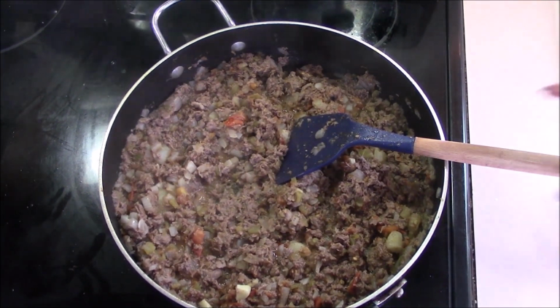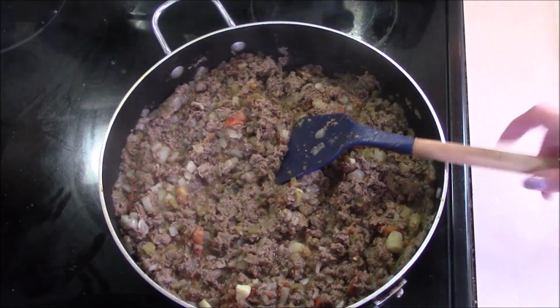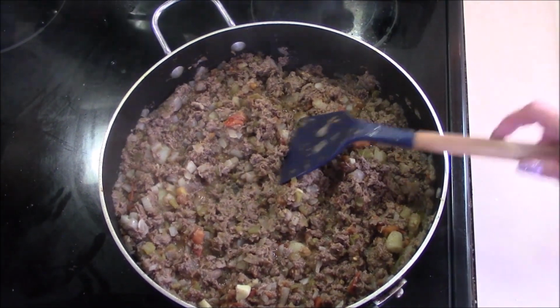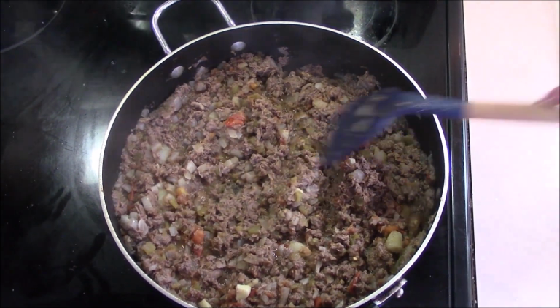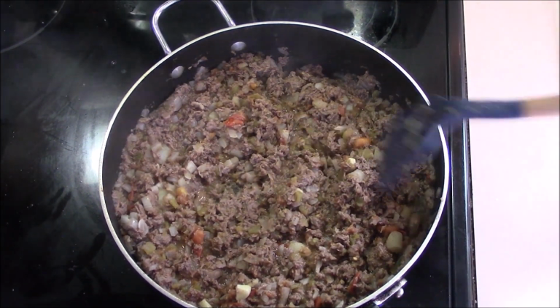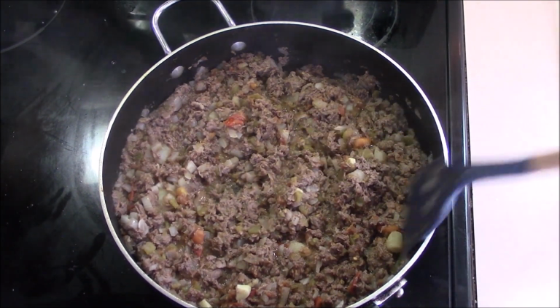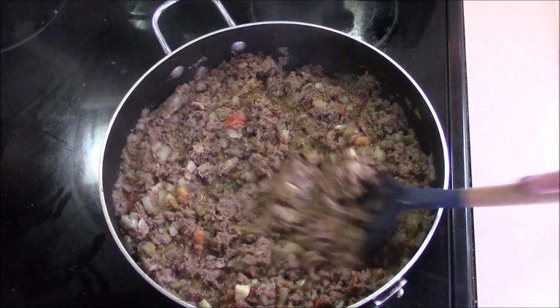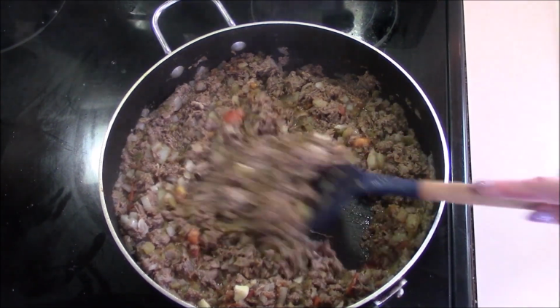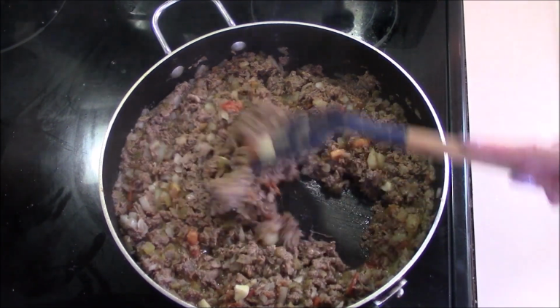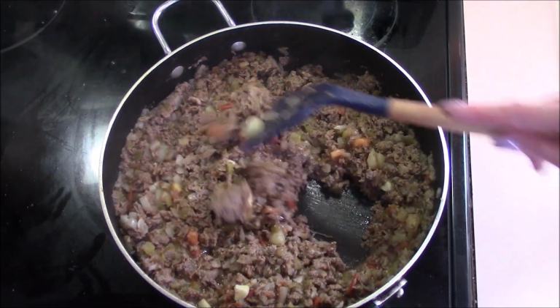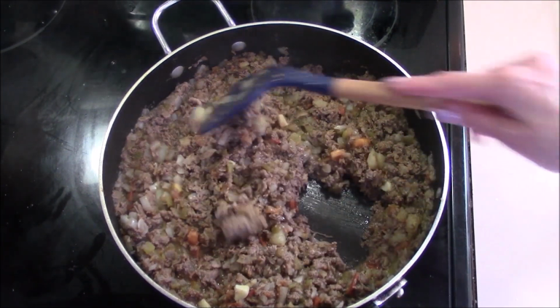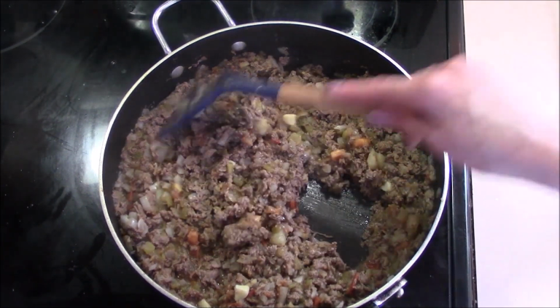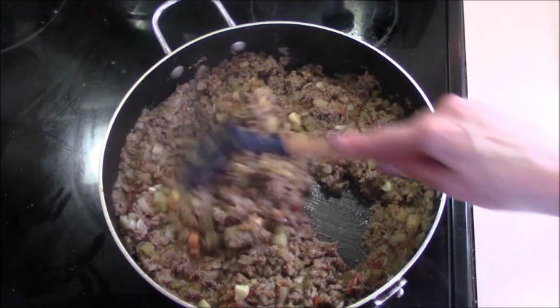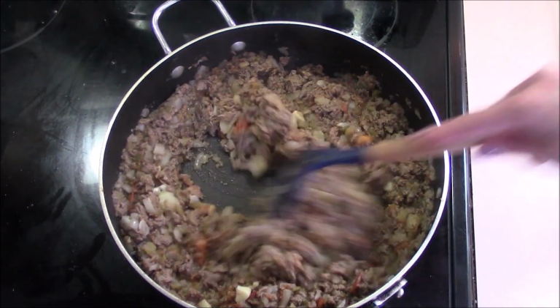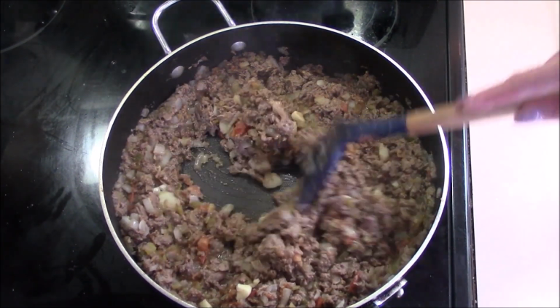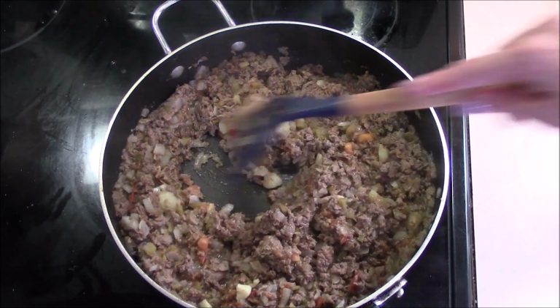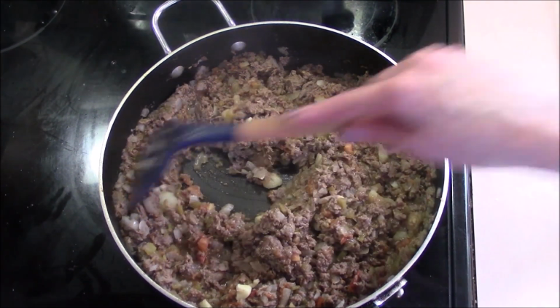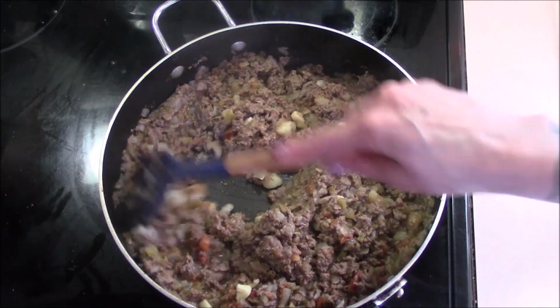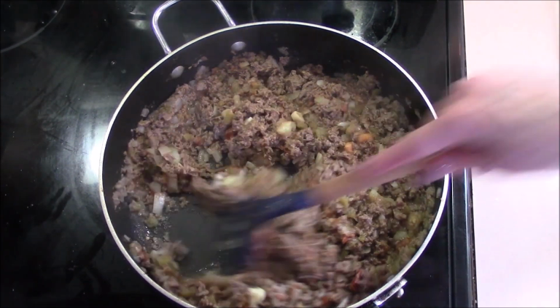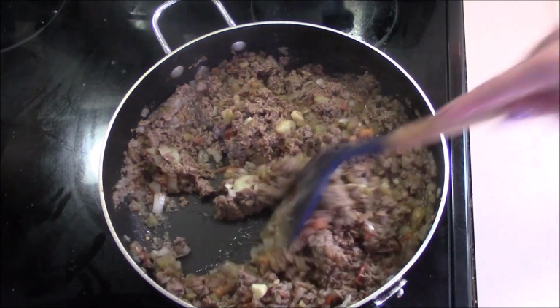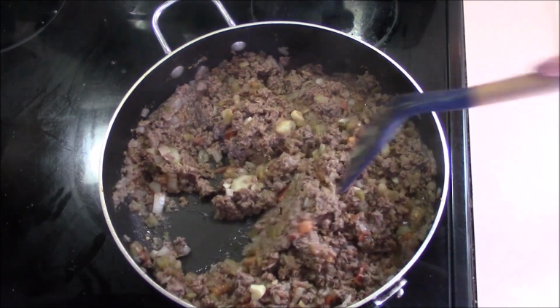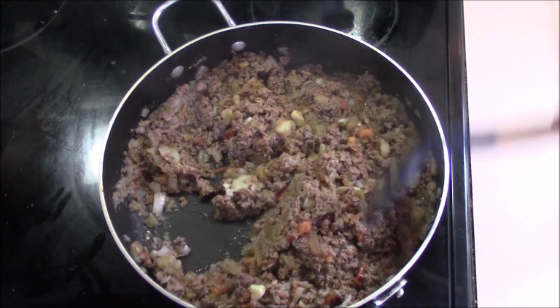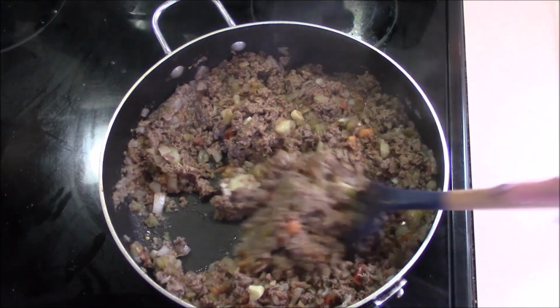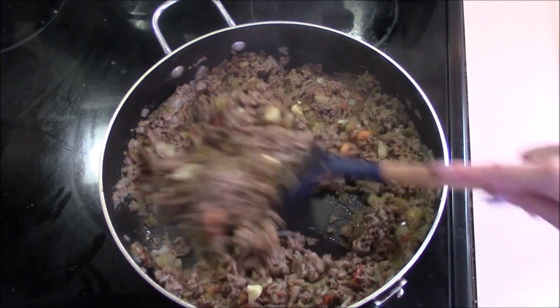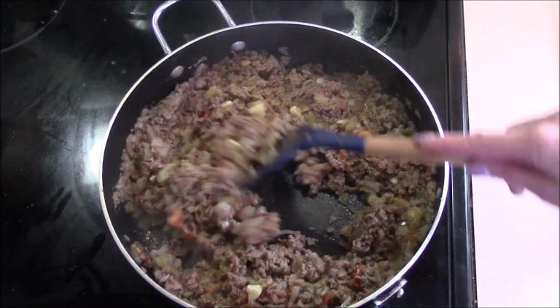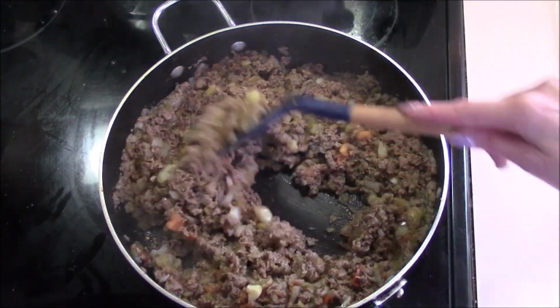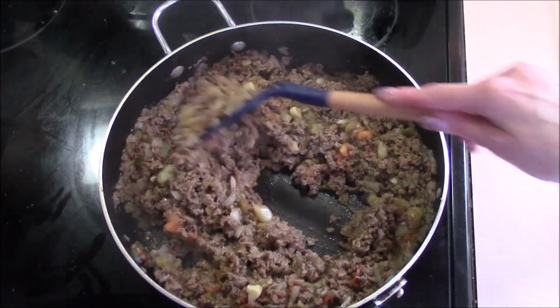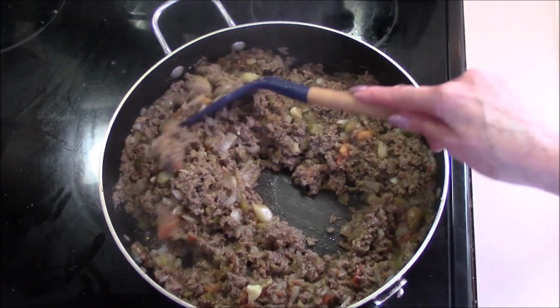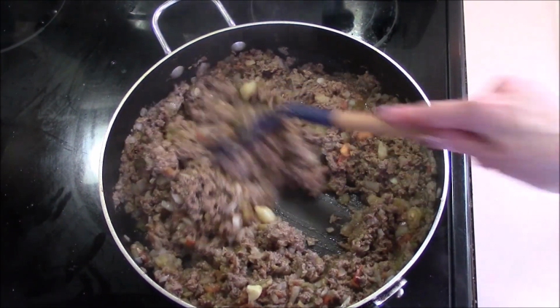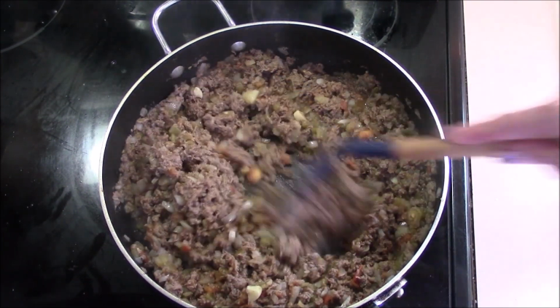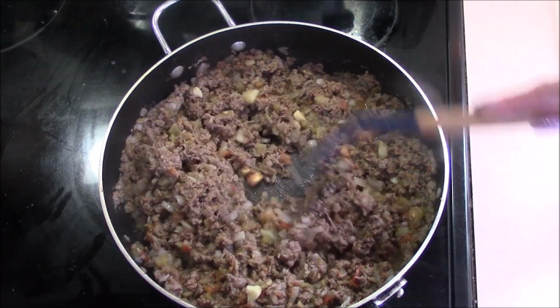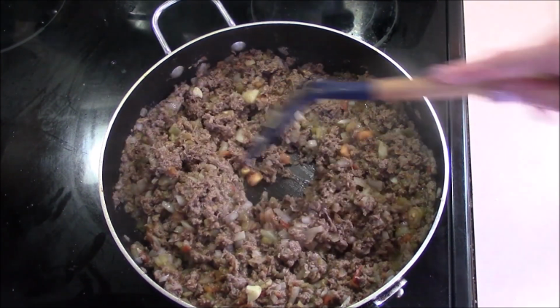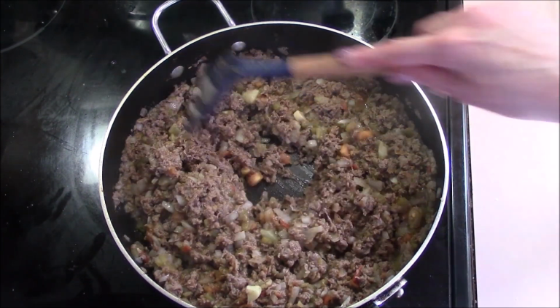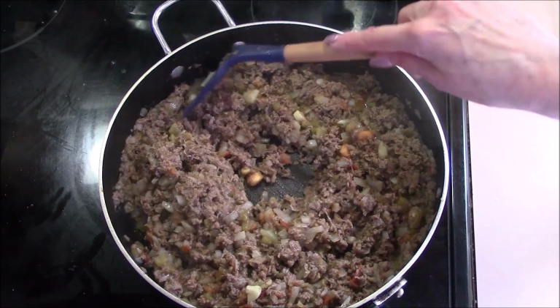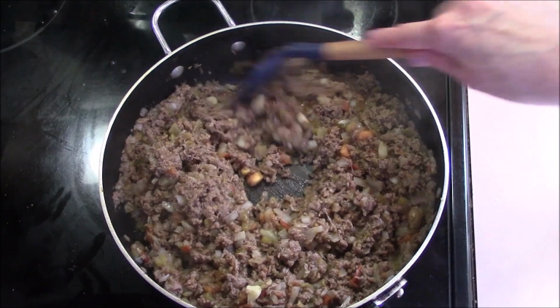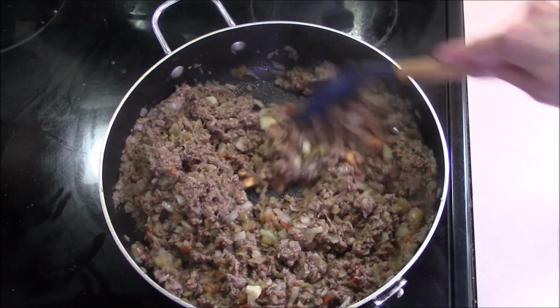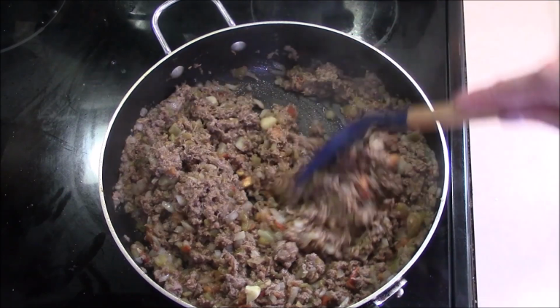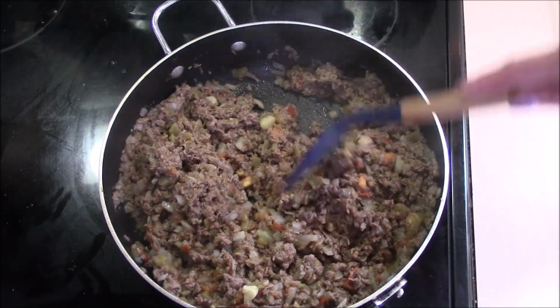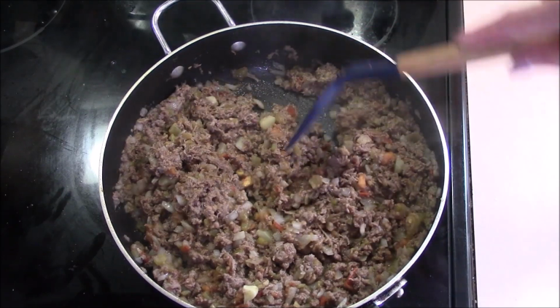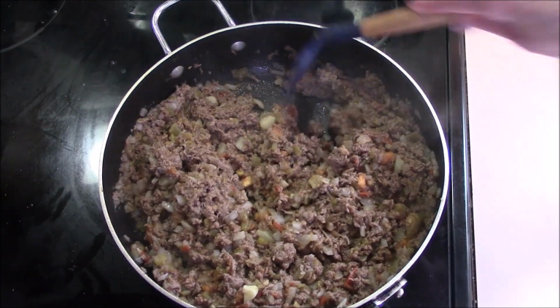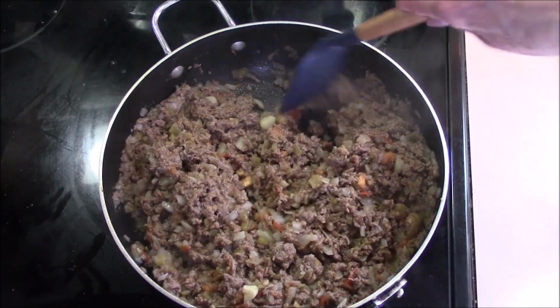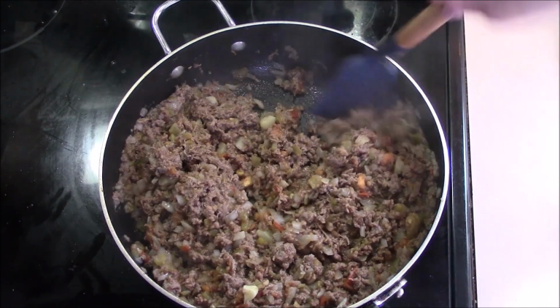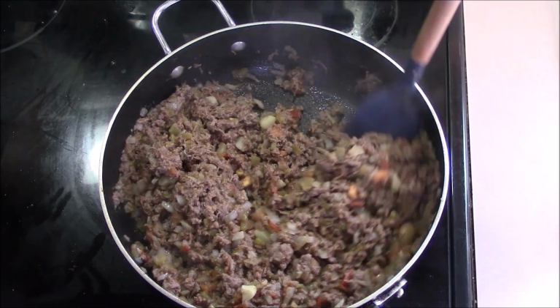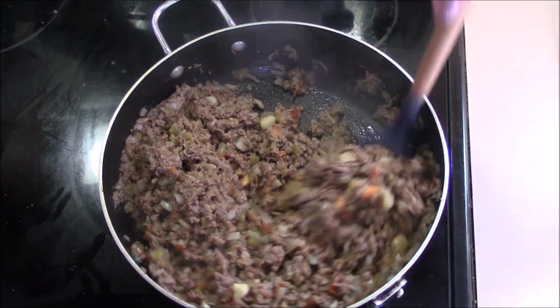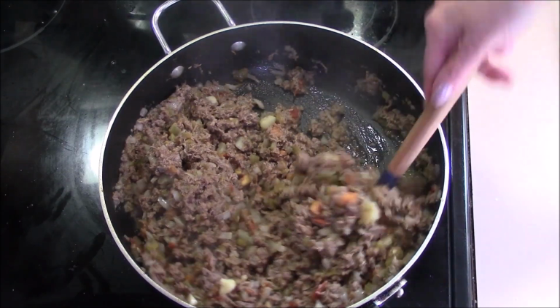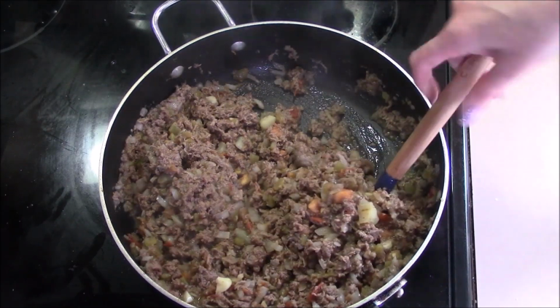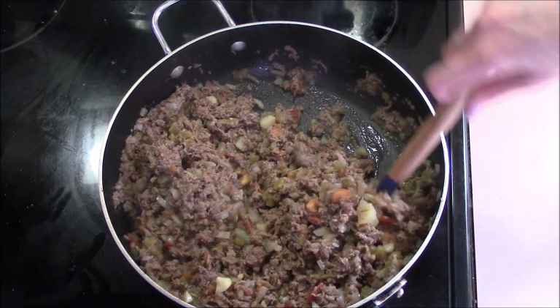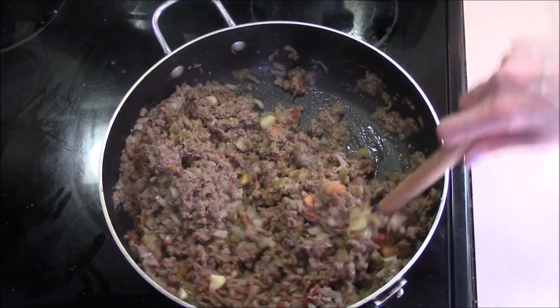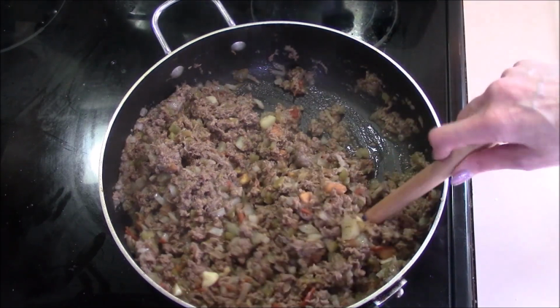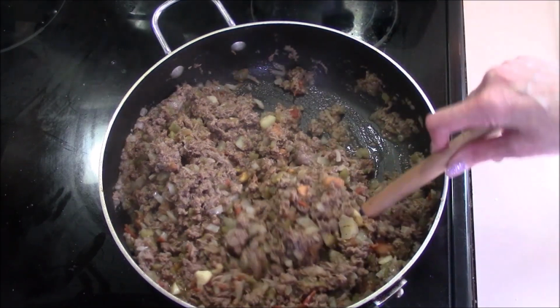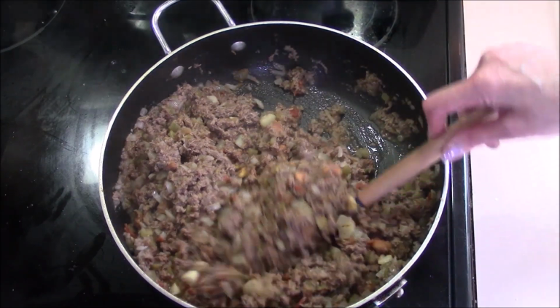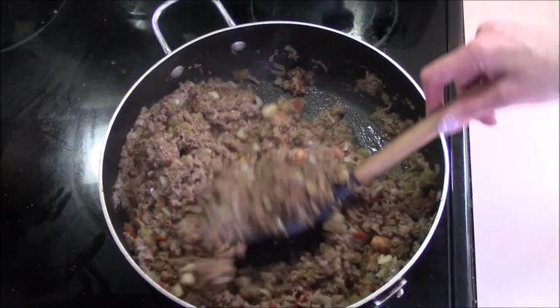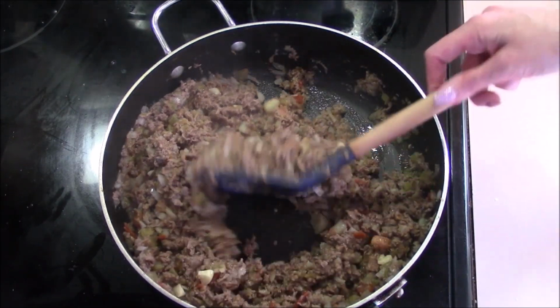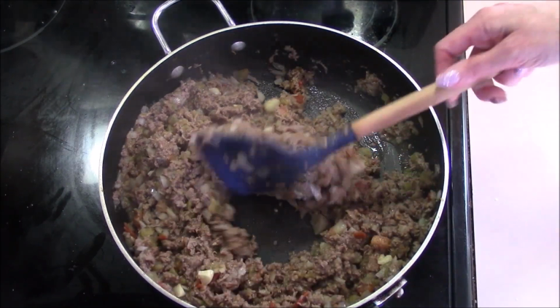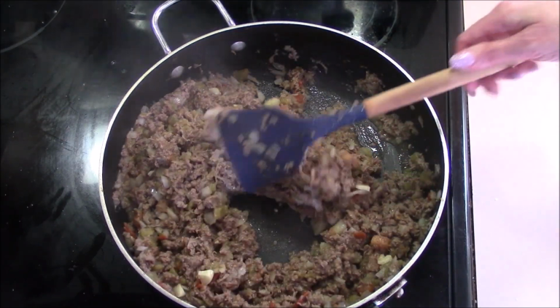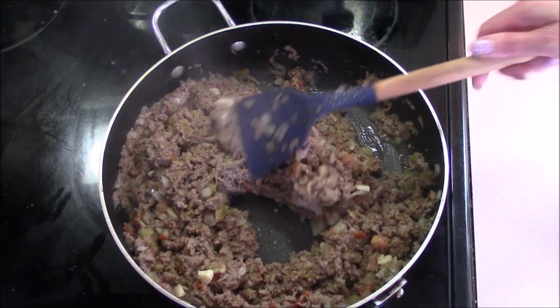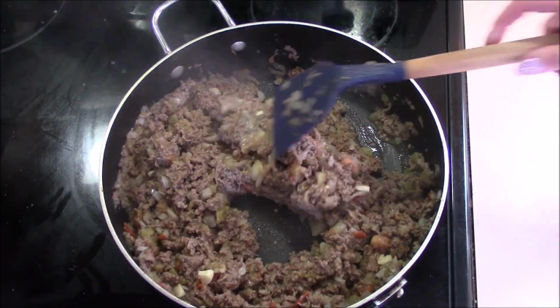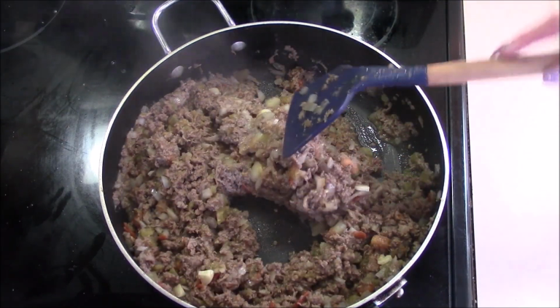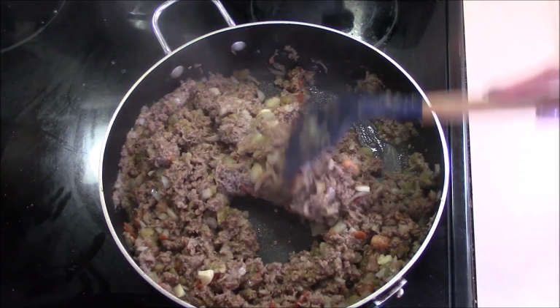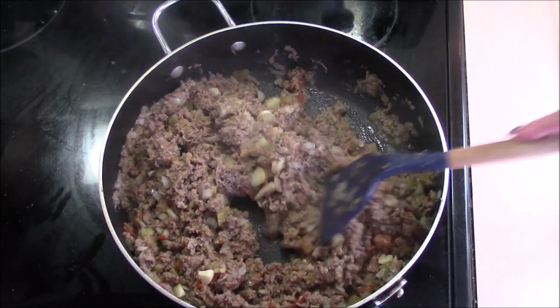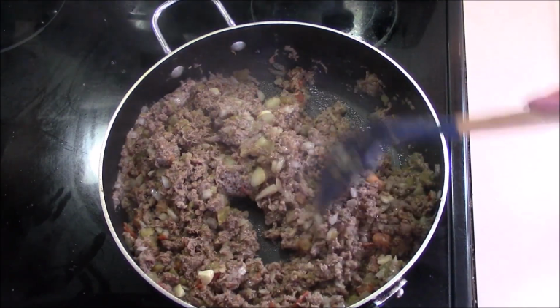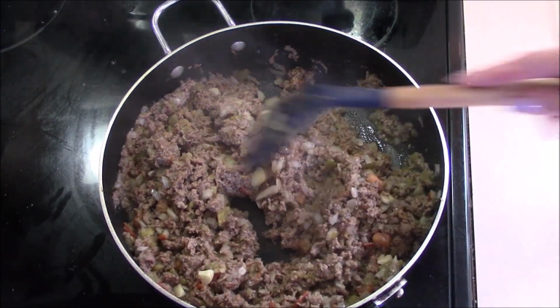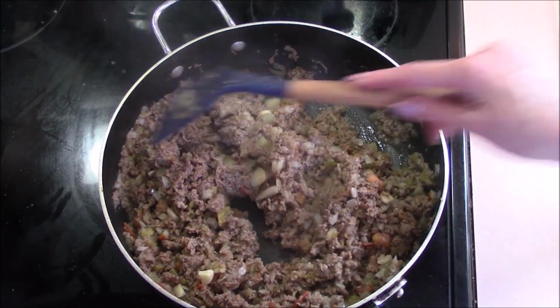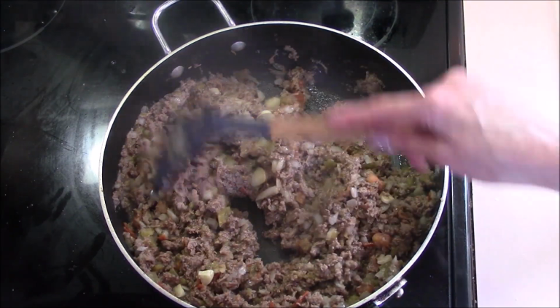It's been simmering for a good five minutes, and we're going to set this to the side off the heat to let it reach room temperature.